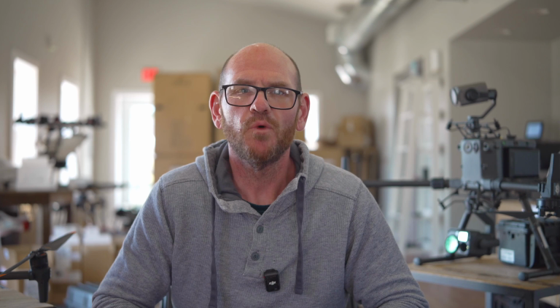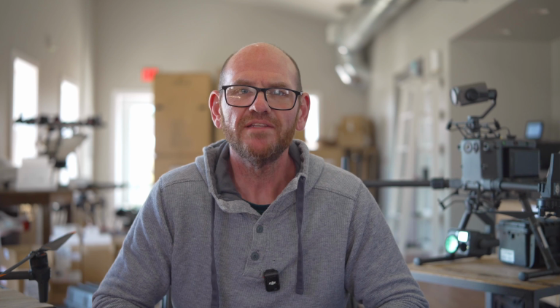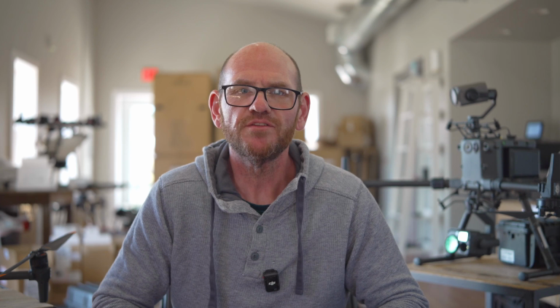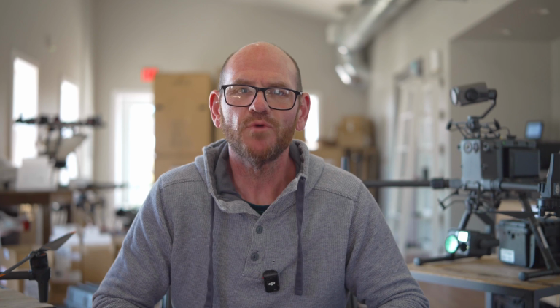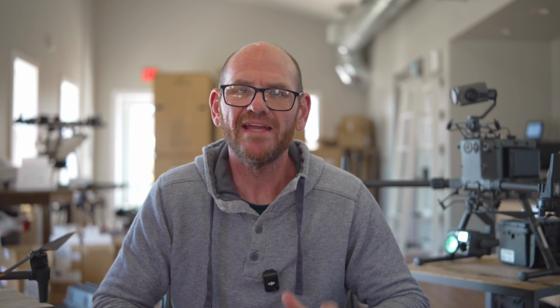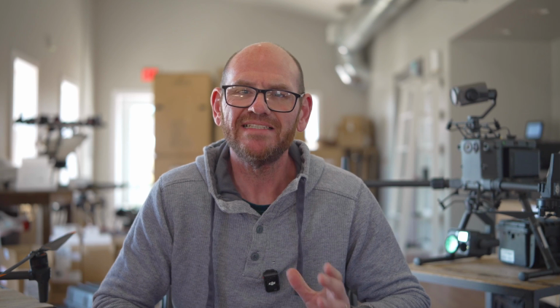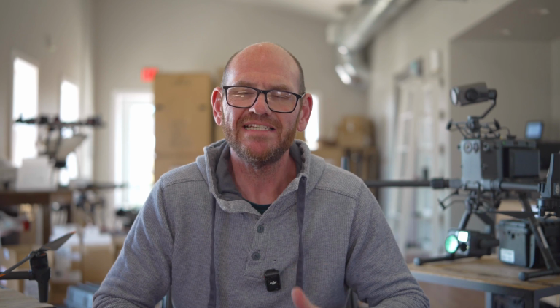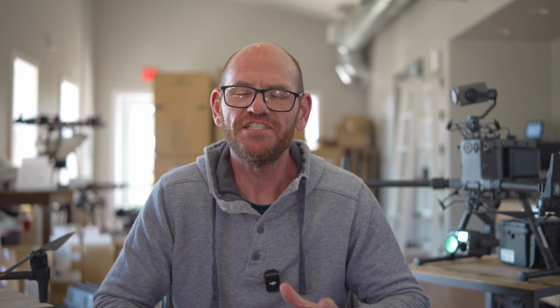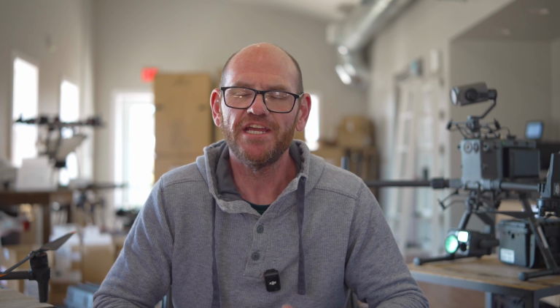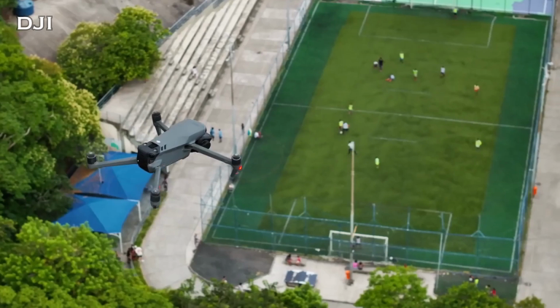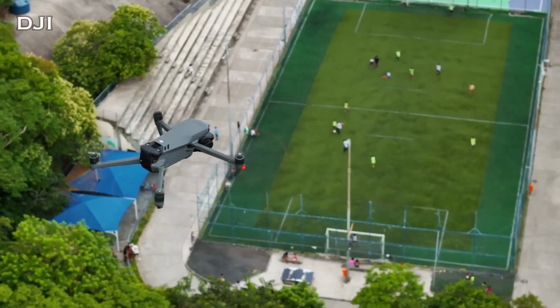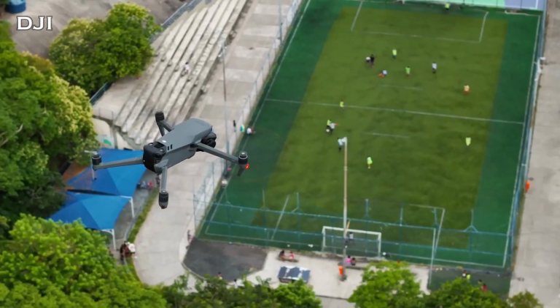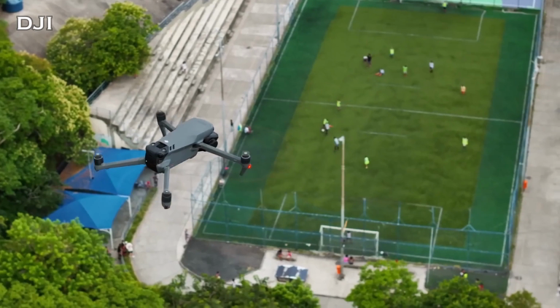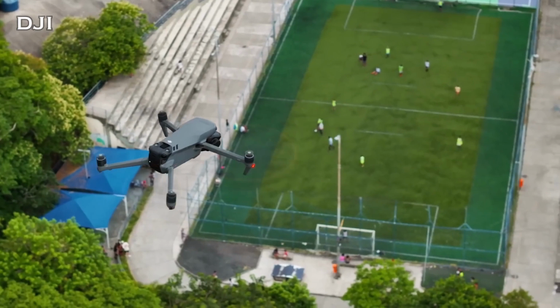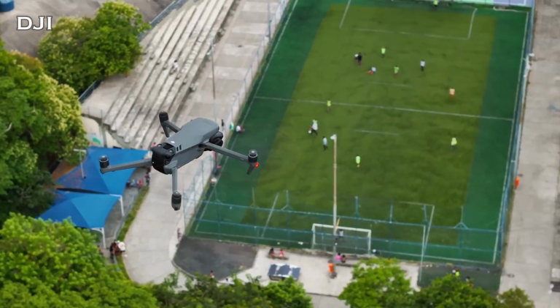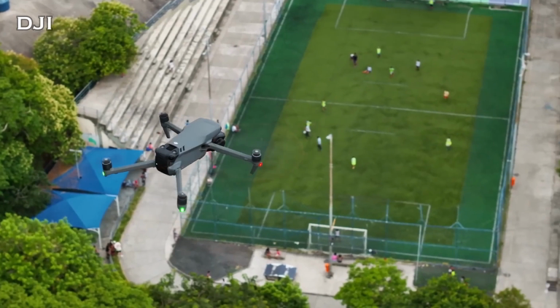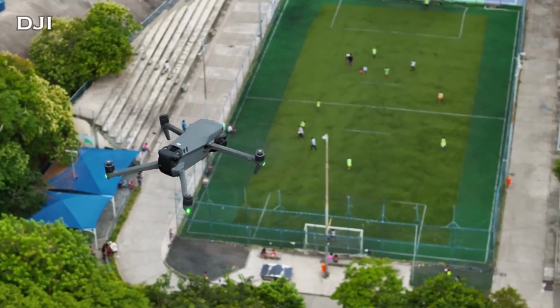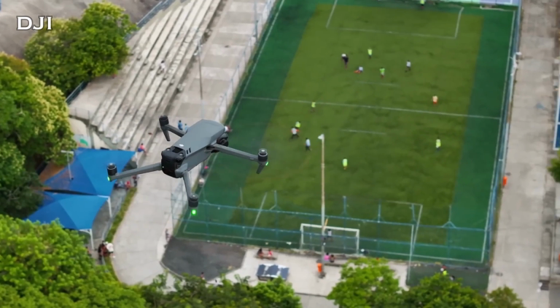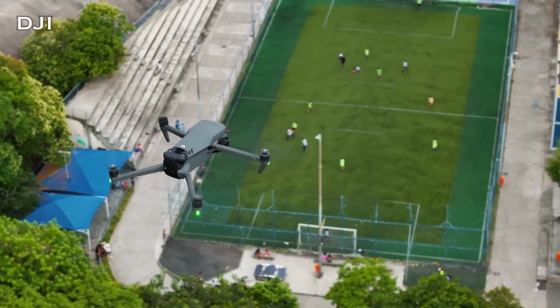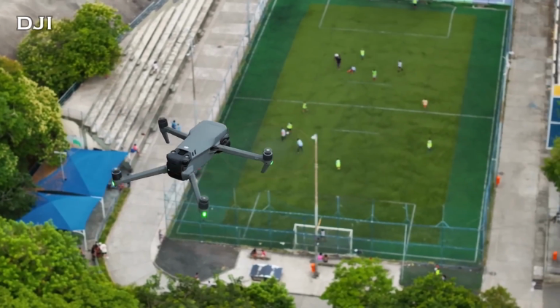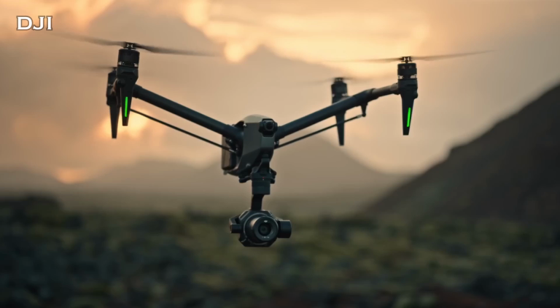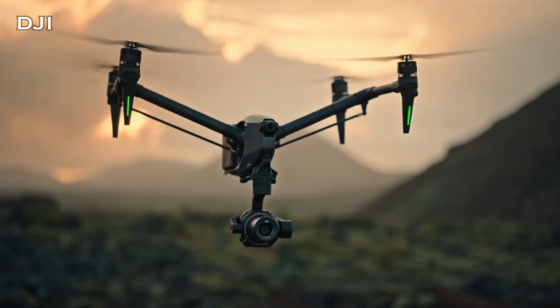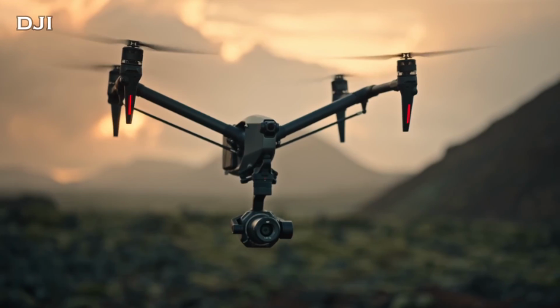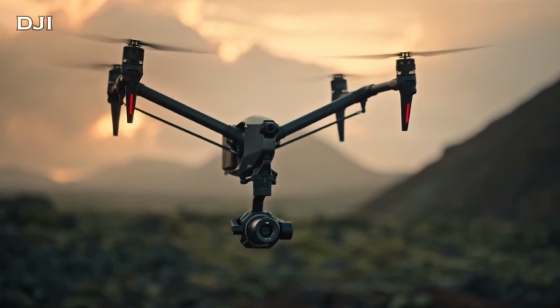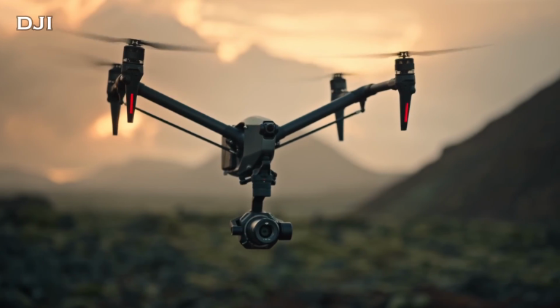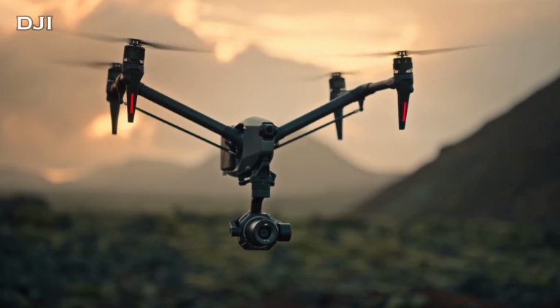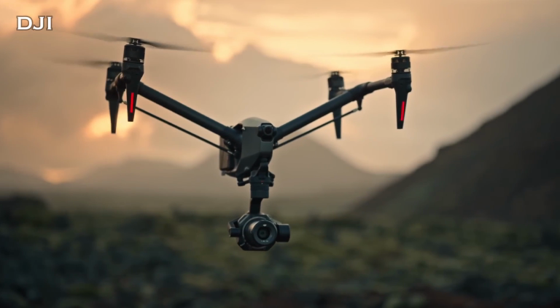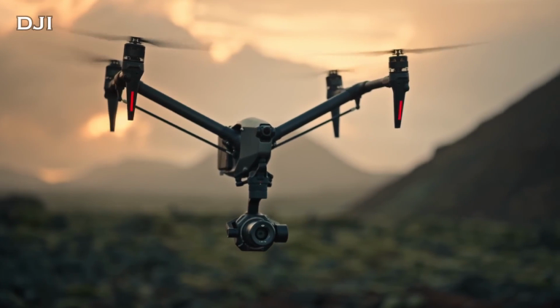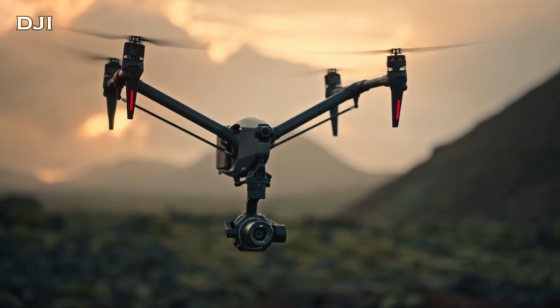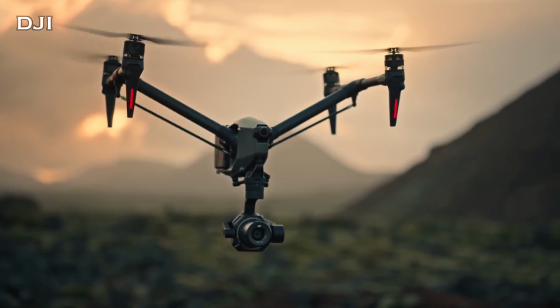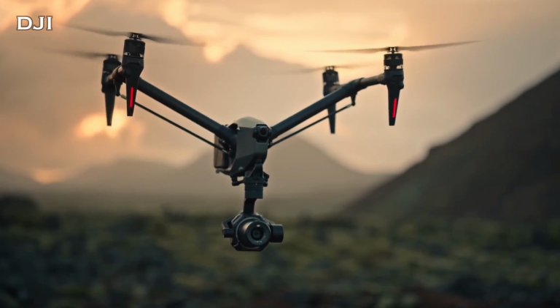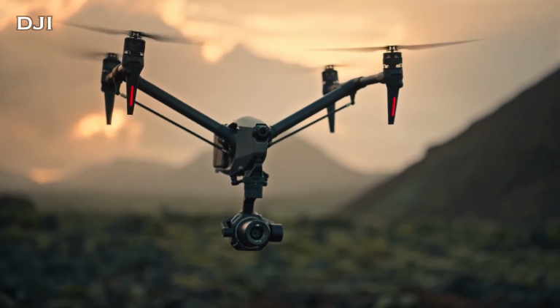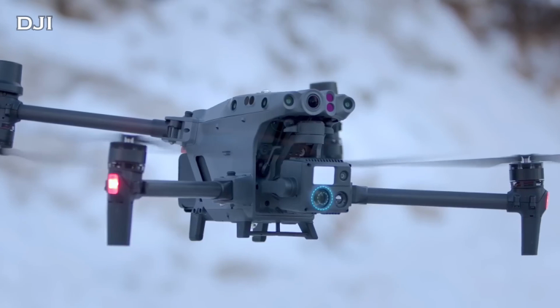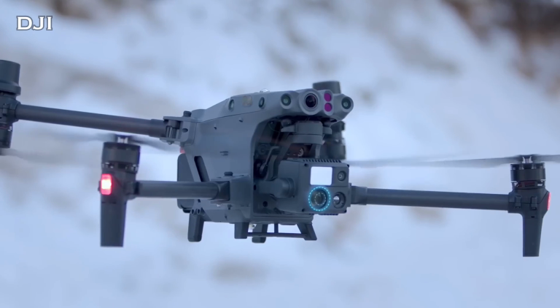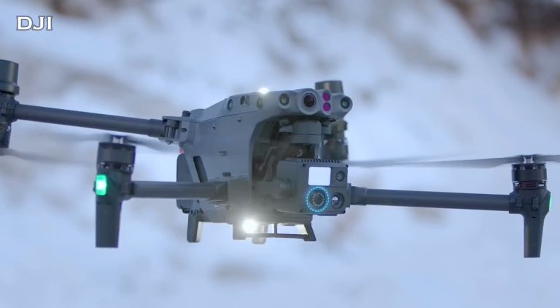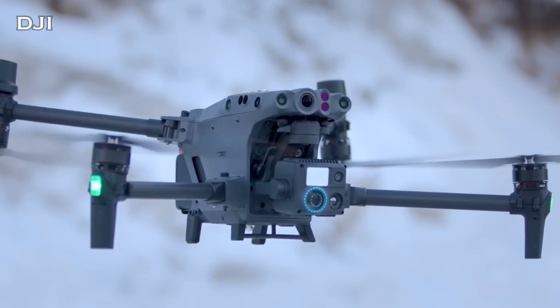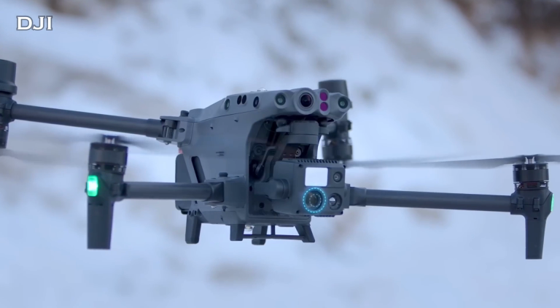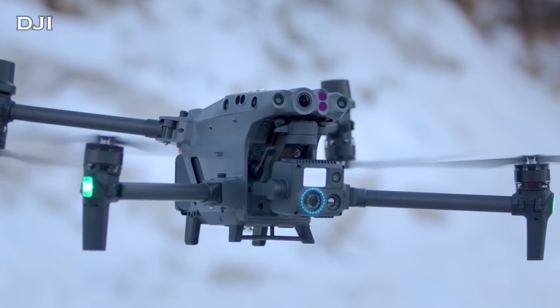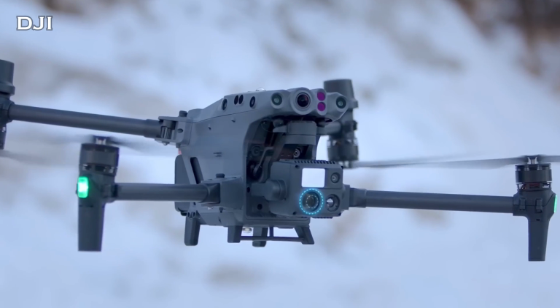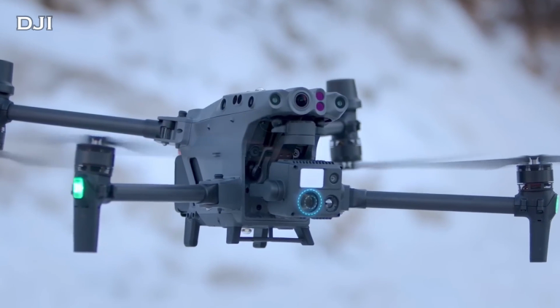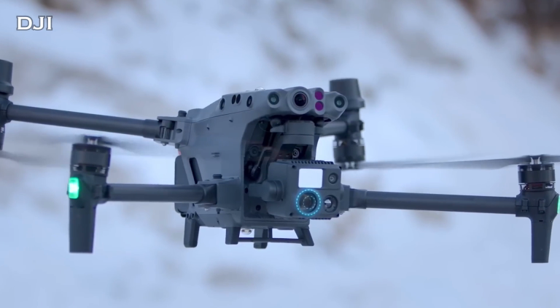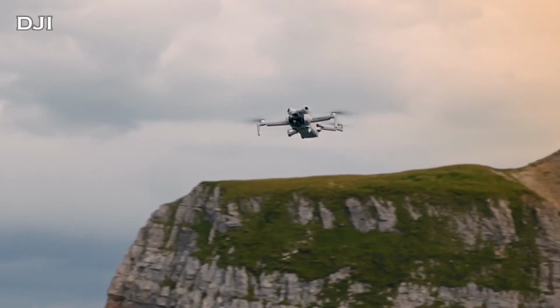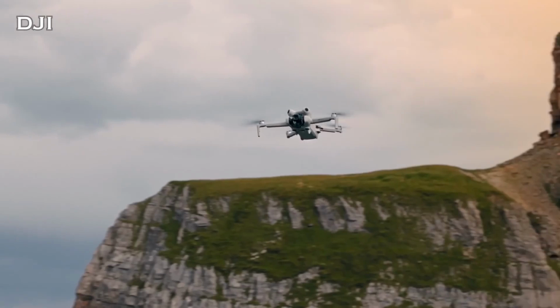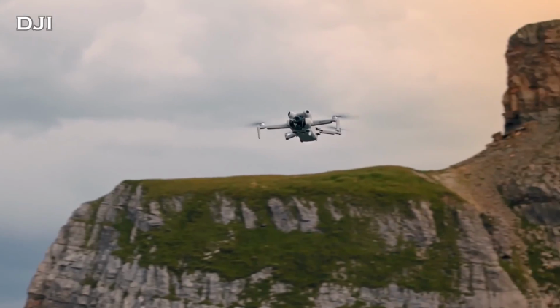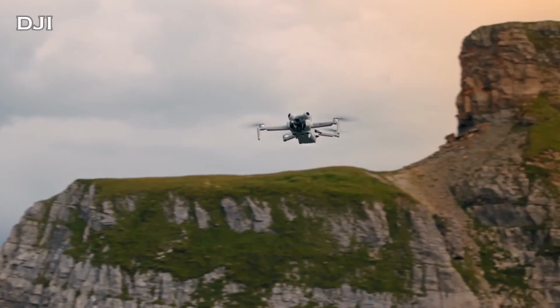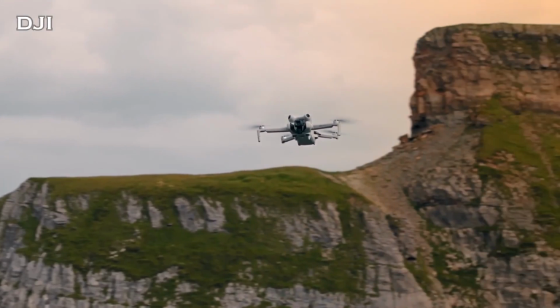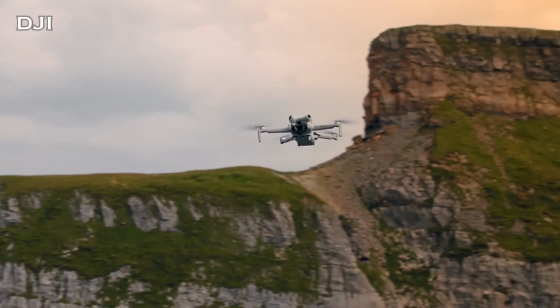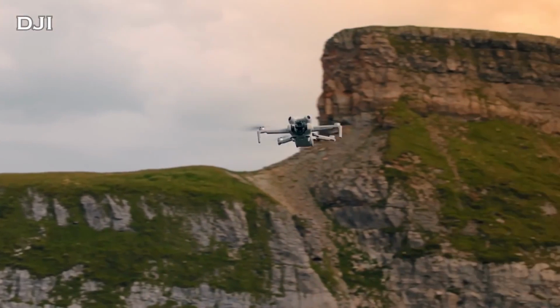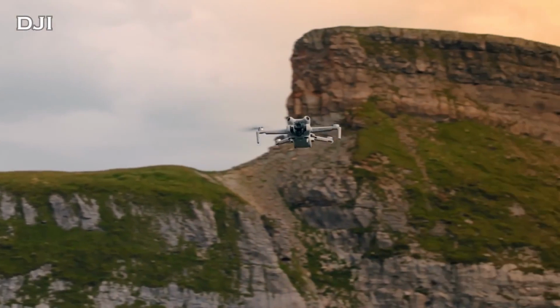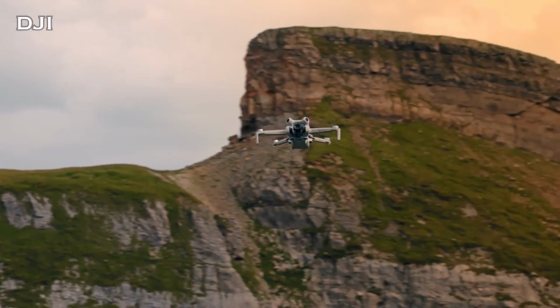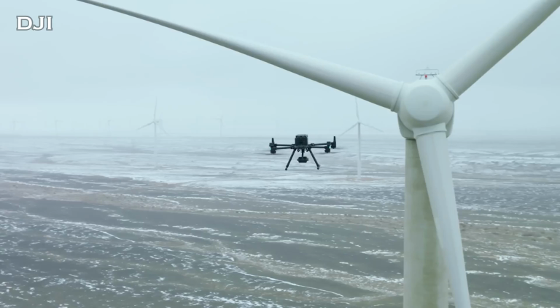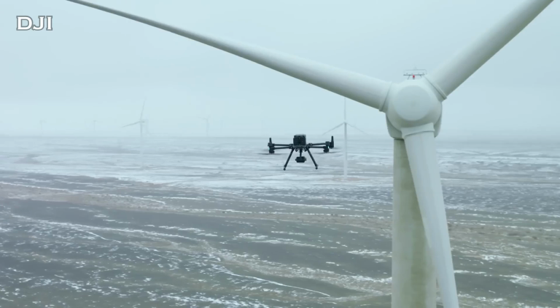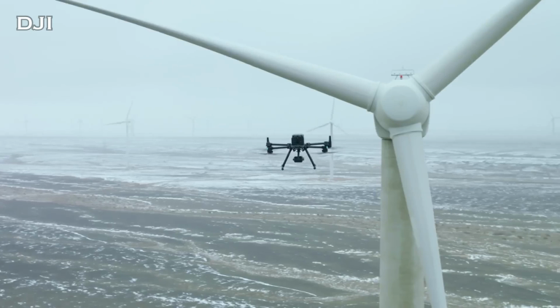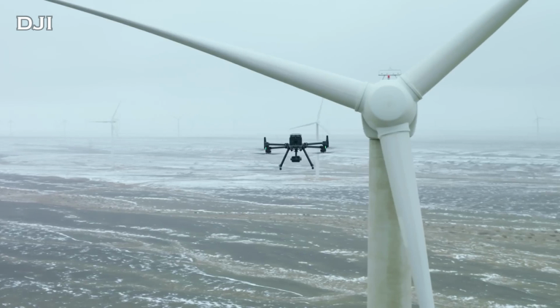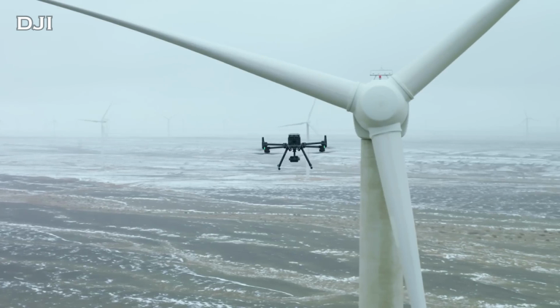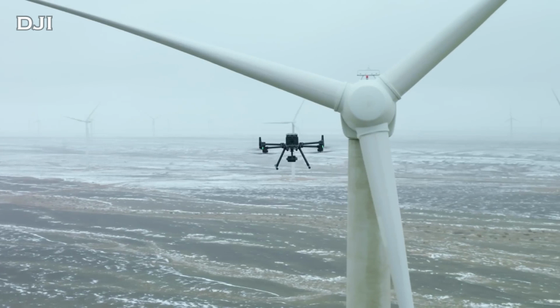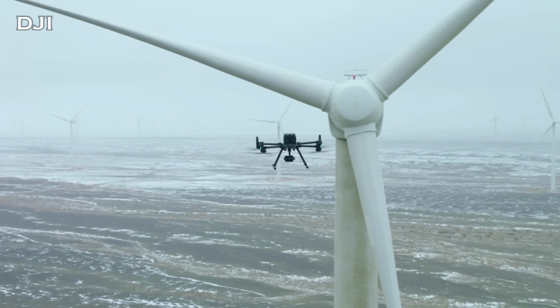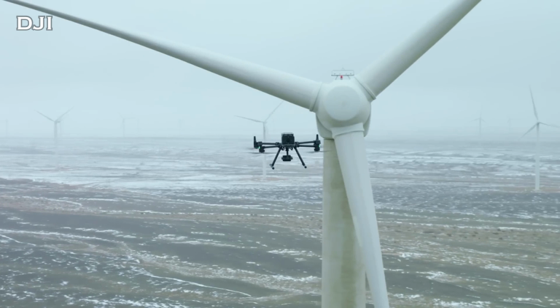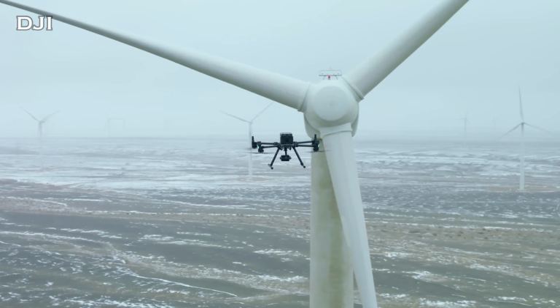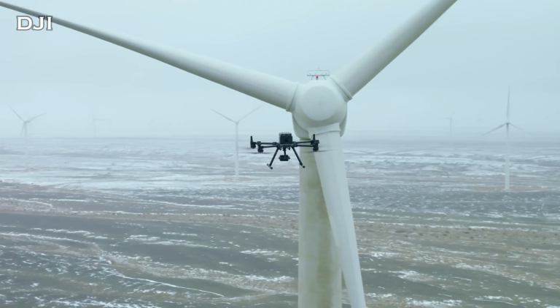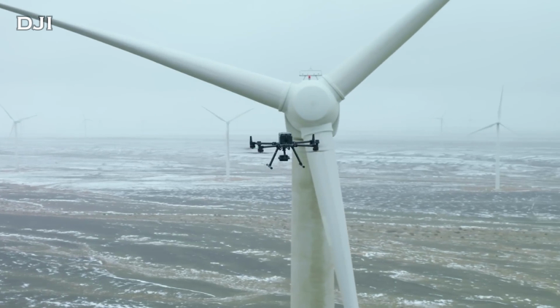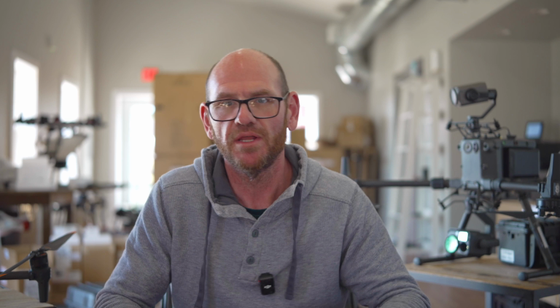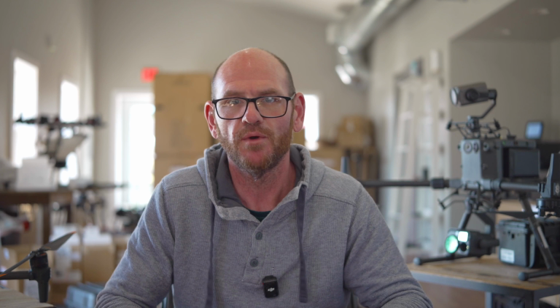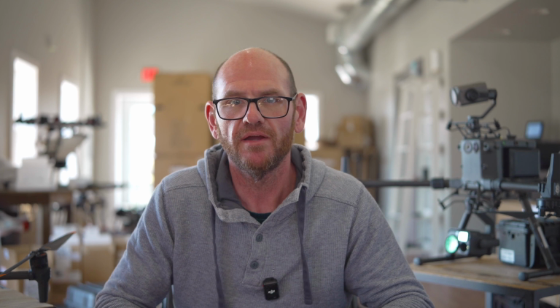What is the right DJI drone for you? There's a whole bunch of them. We're going to talk through them from the cheapest all the way up to the most expensive. Don't go anywhere.